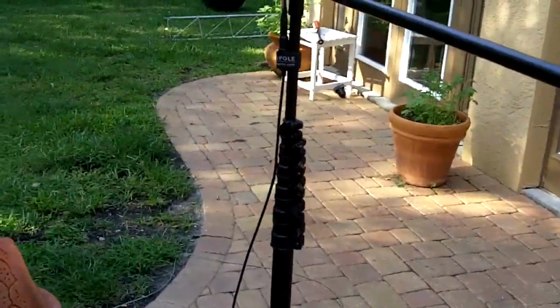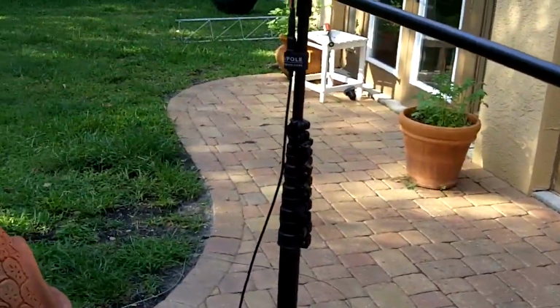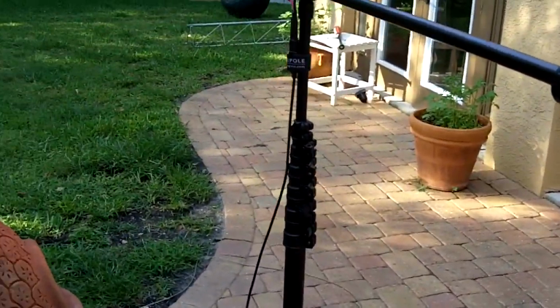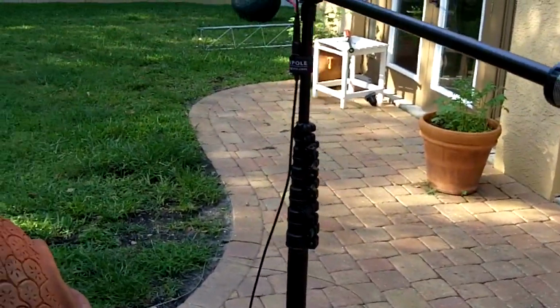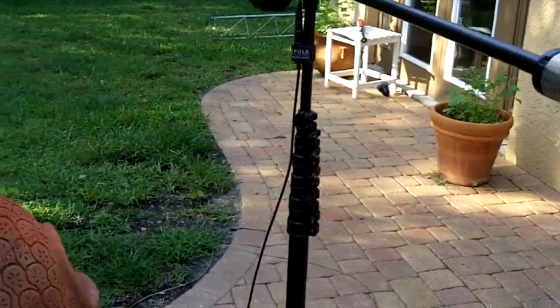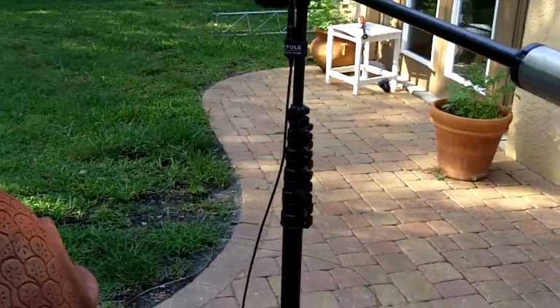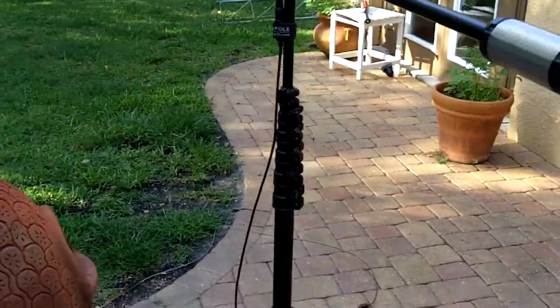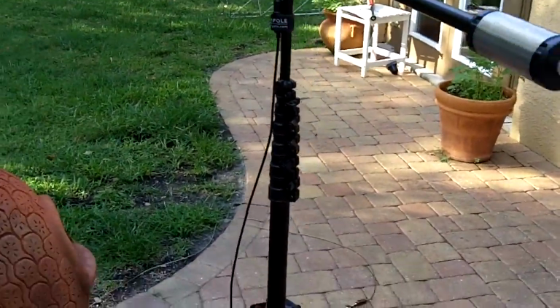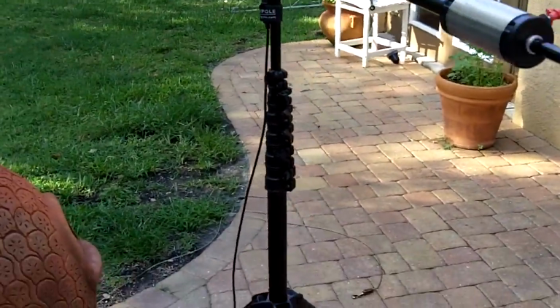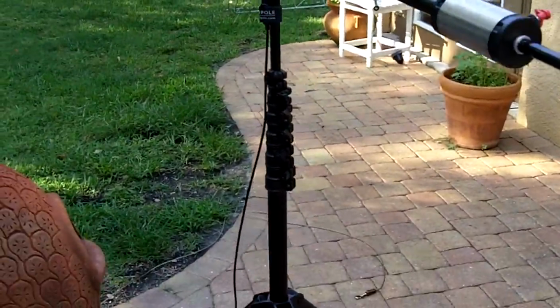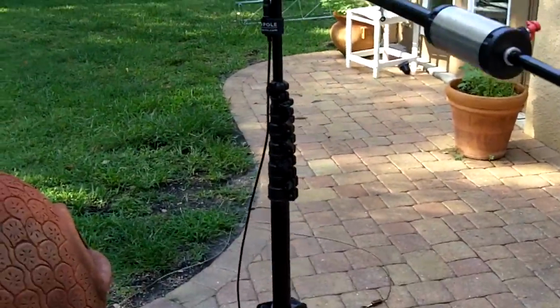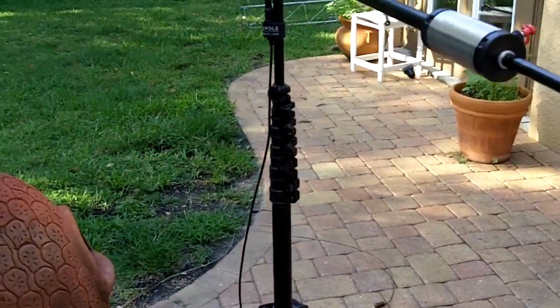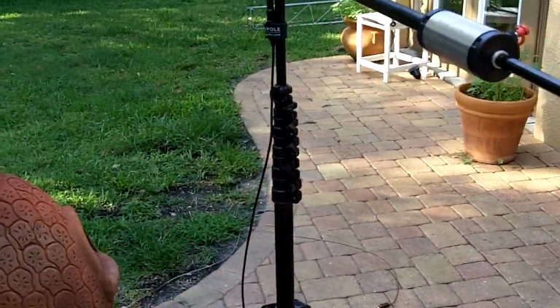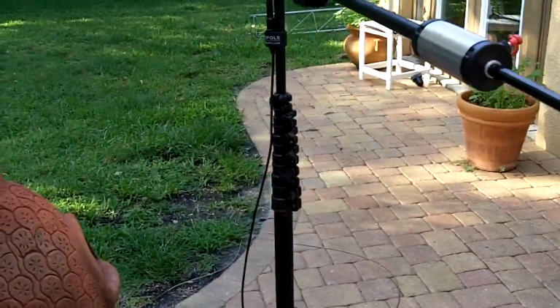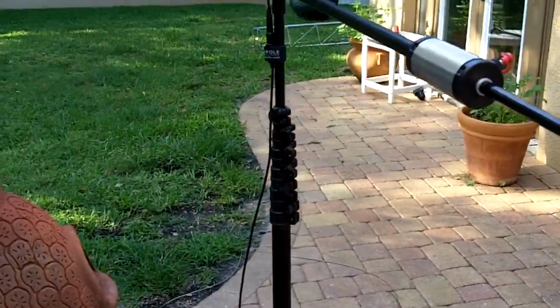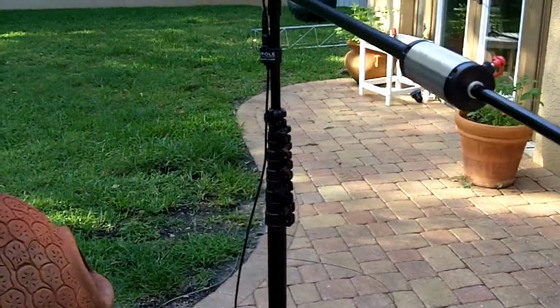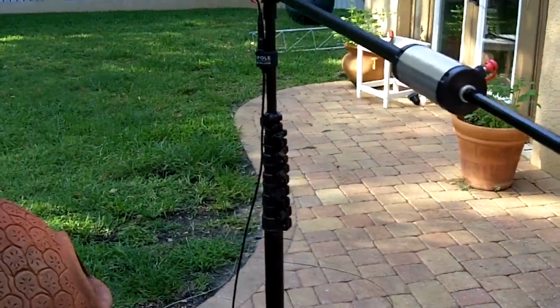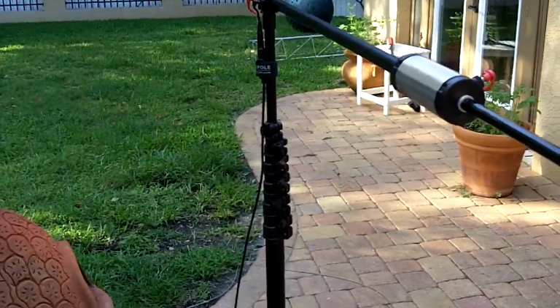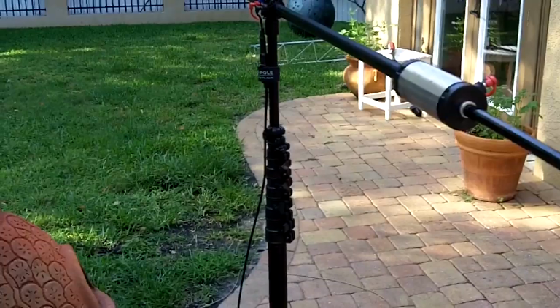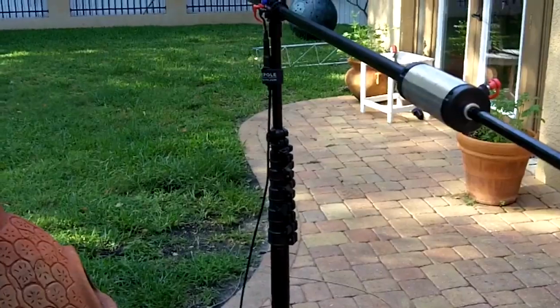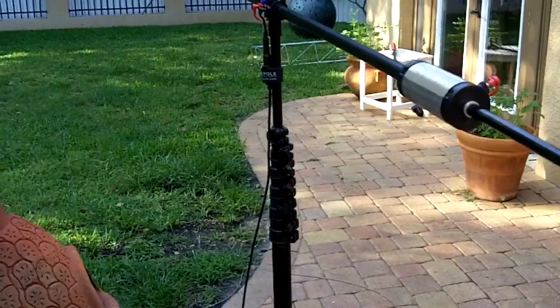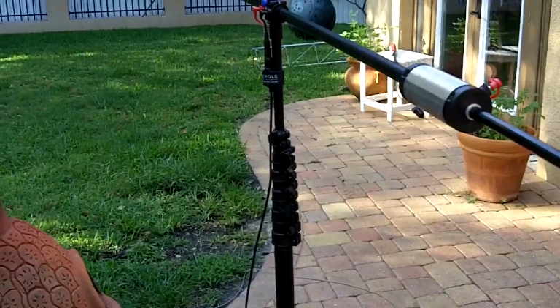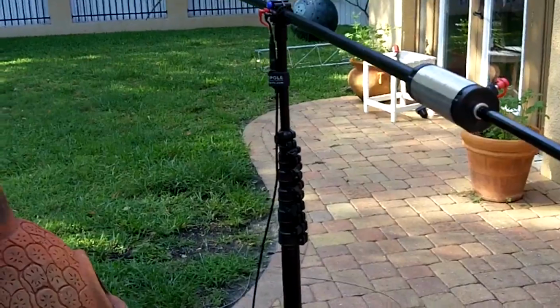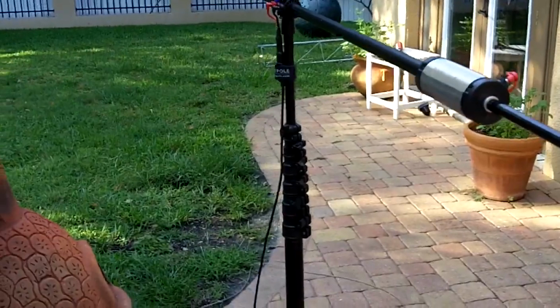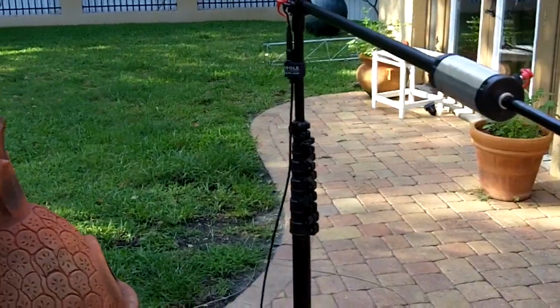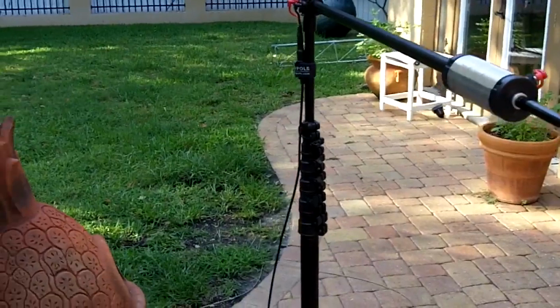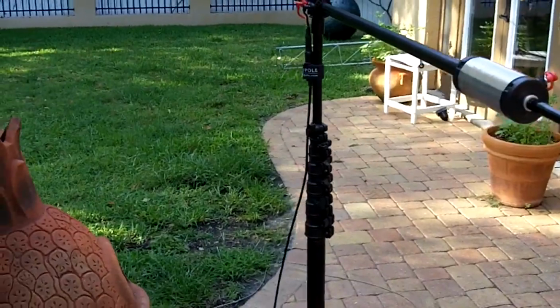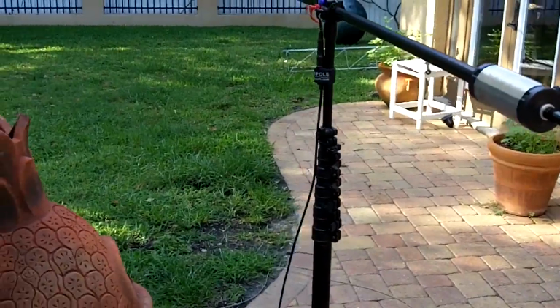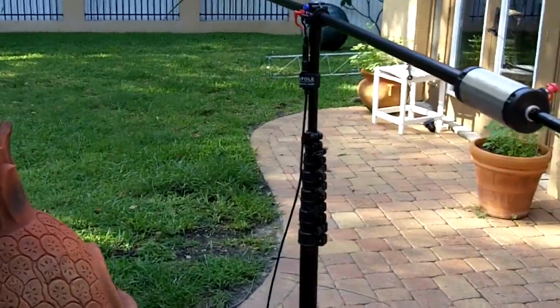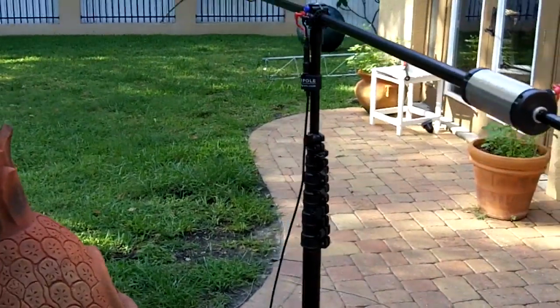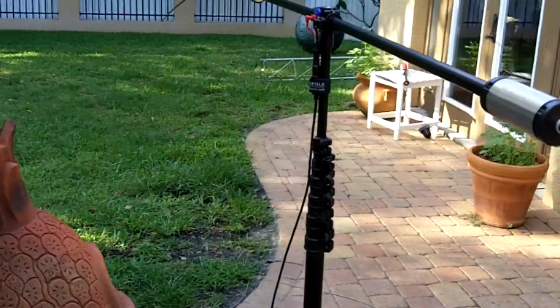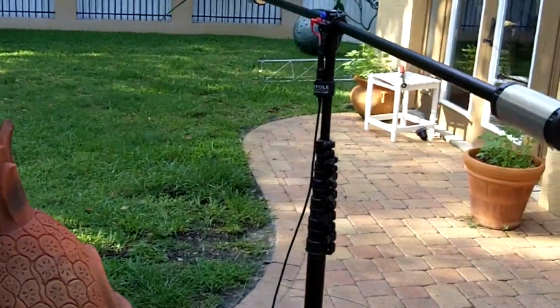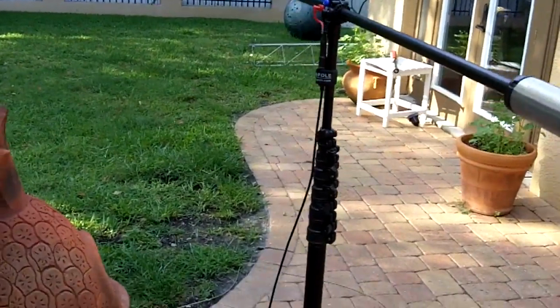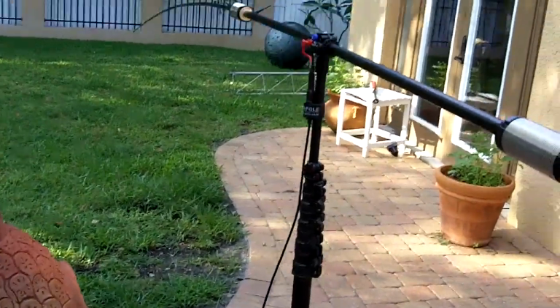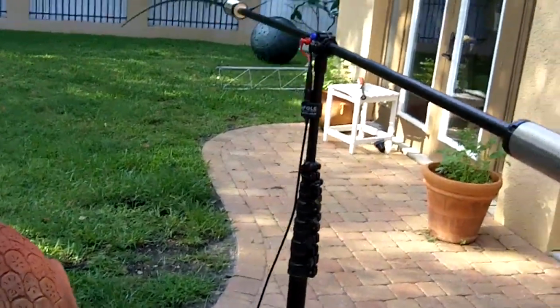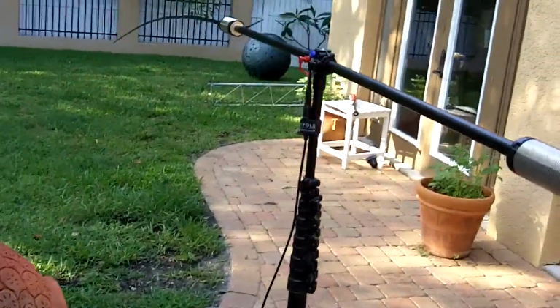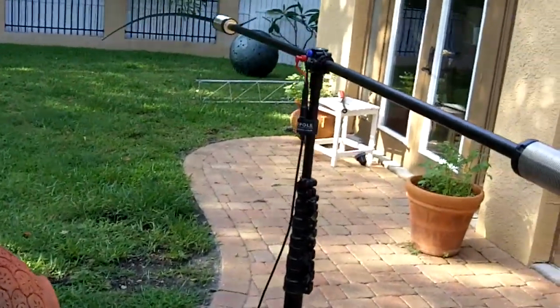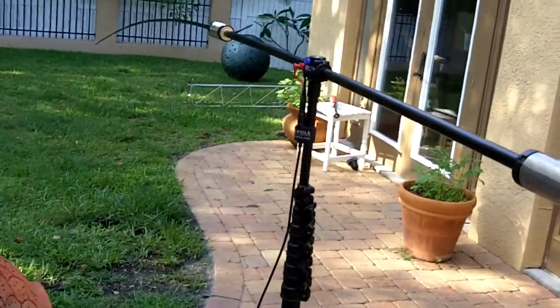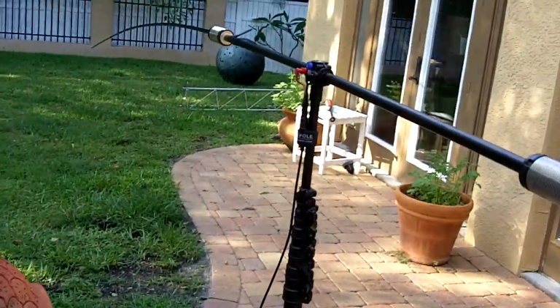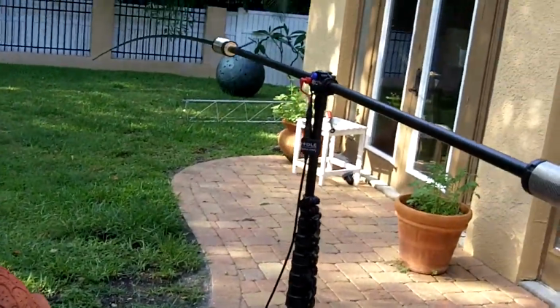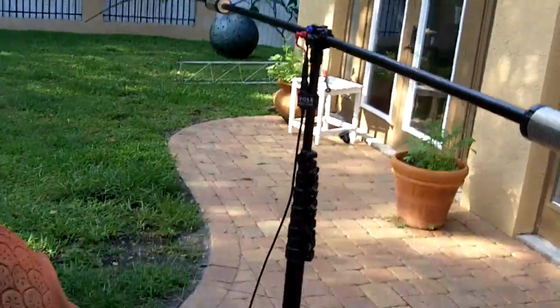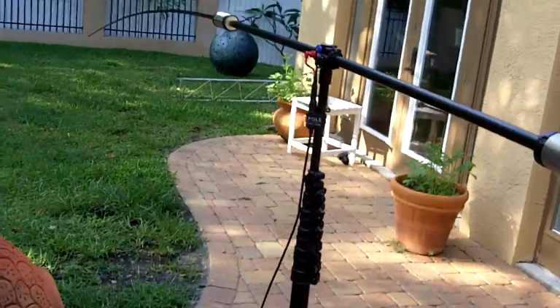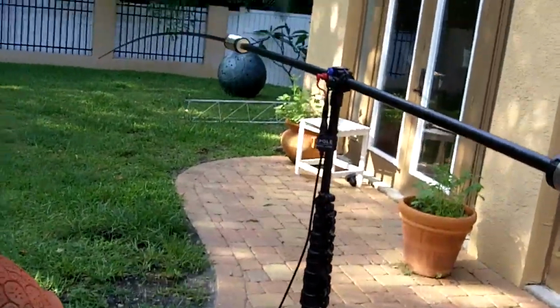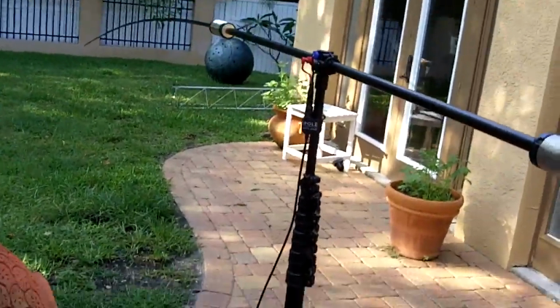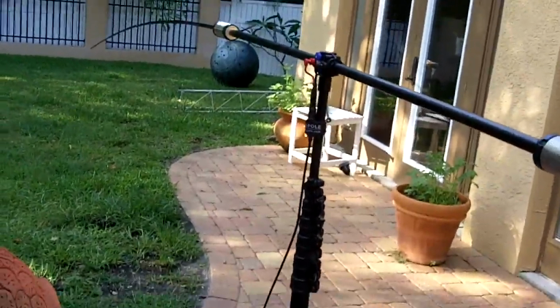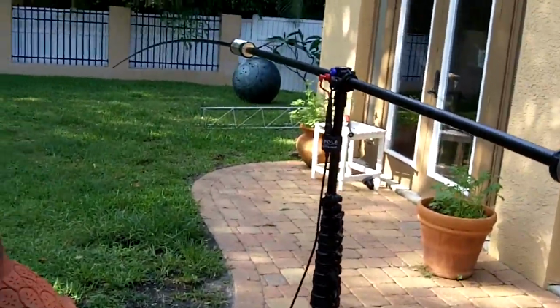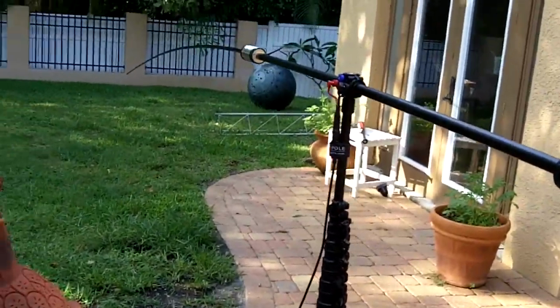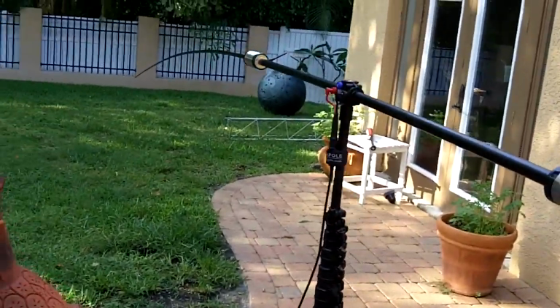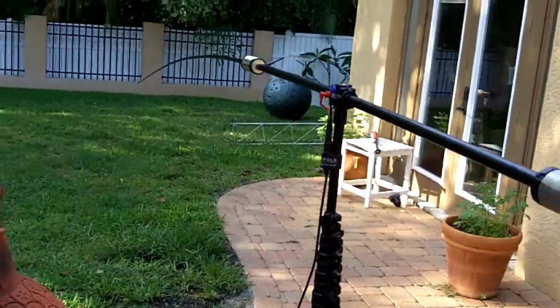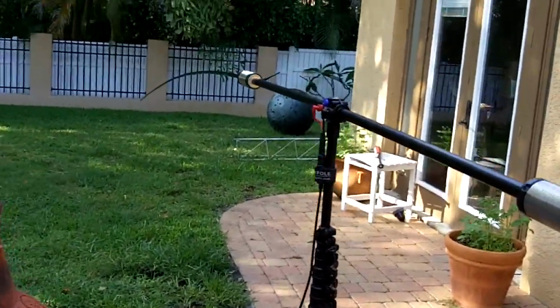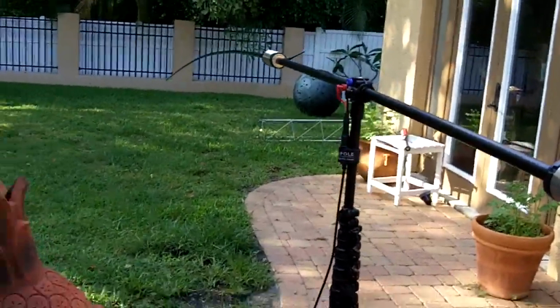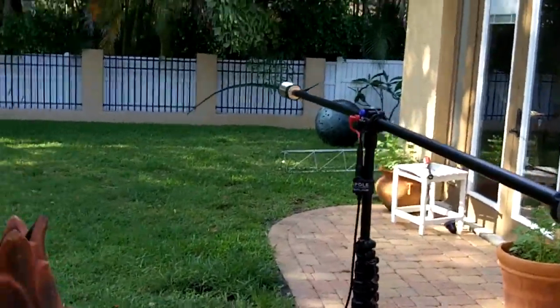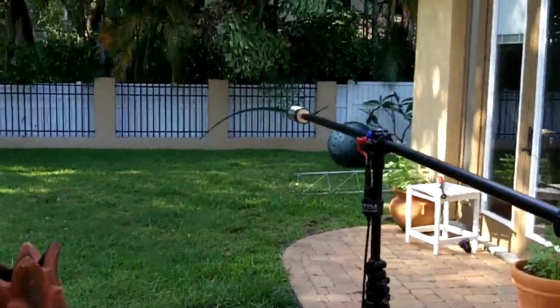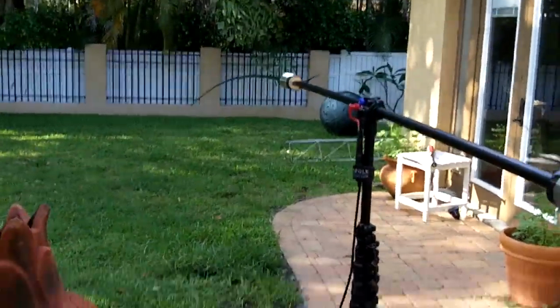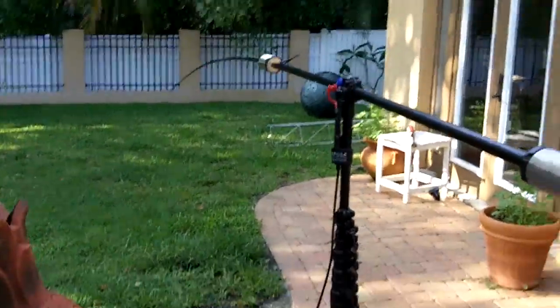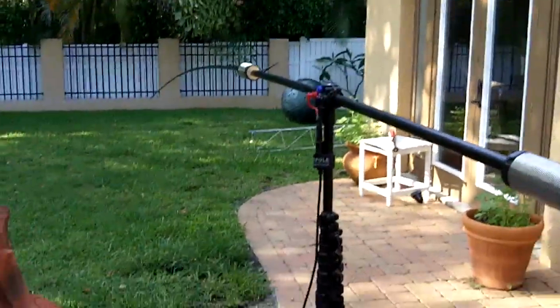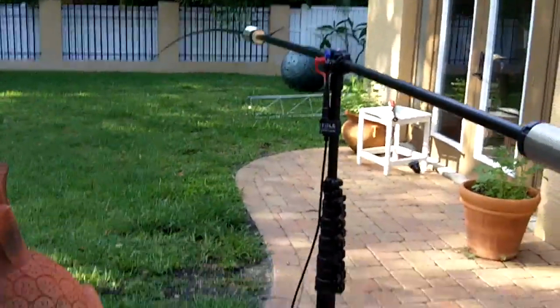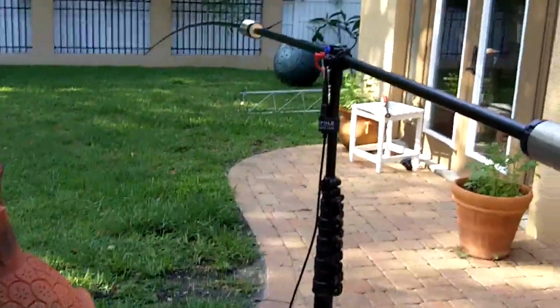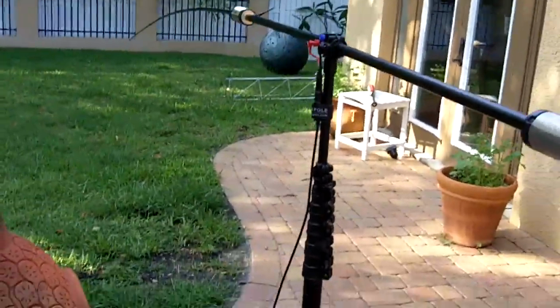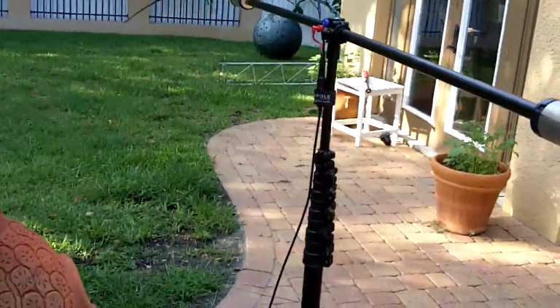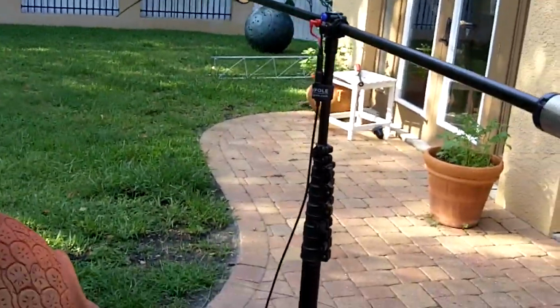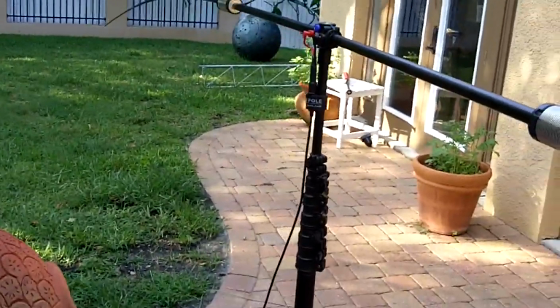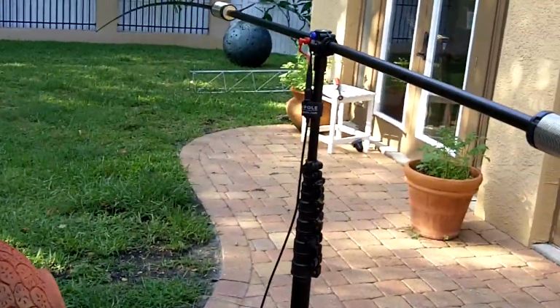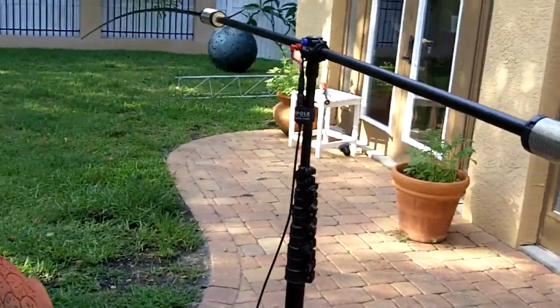And that's about it. Happy DXing, and I love this buddy pole — let me tell you, I love this buddy pole.